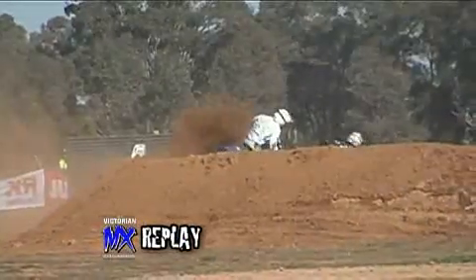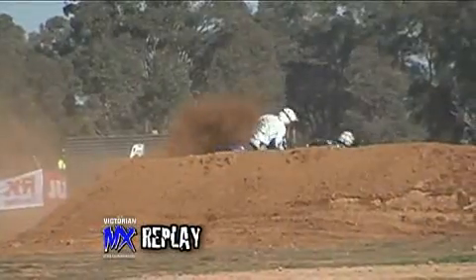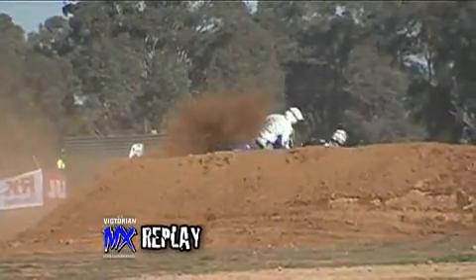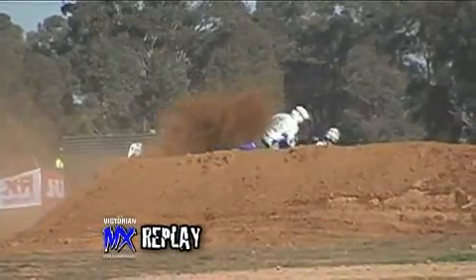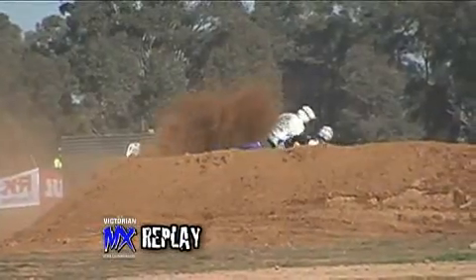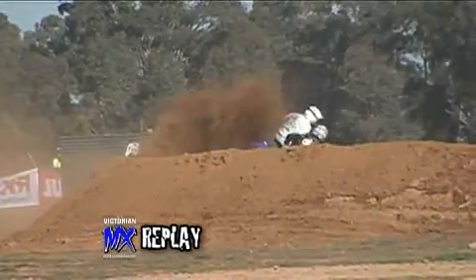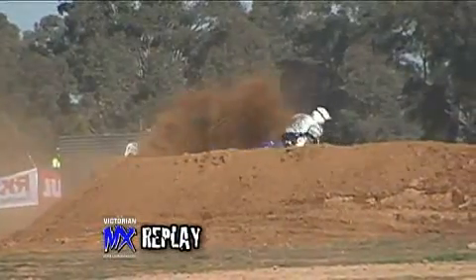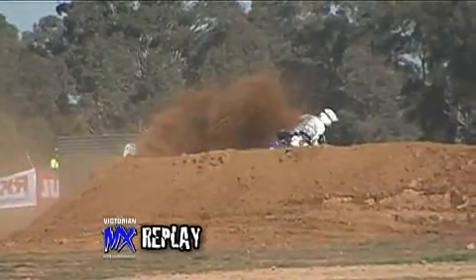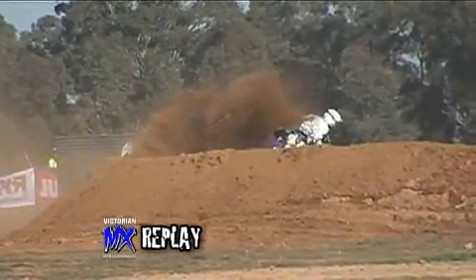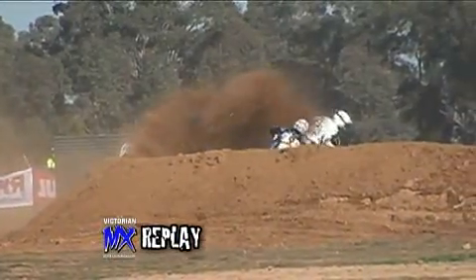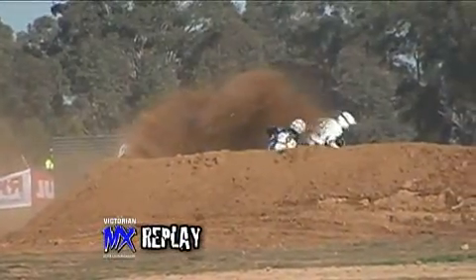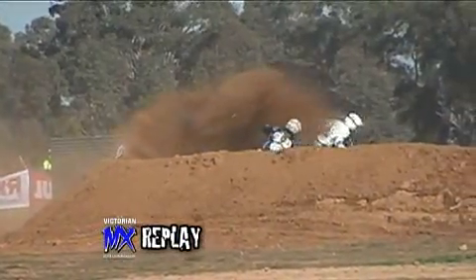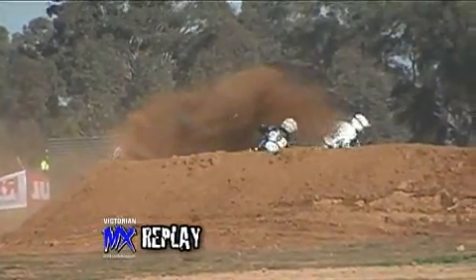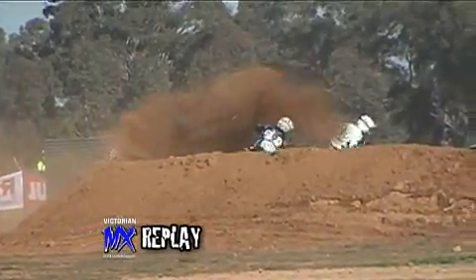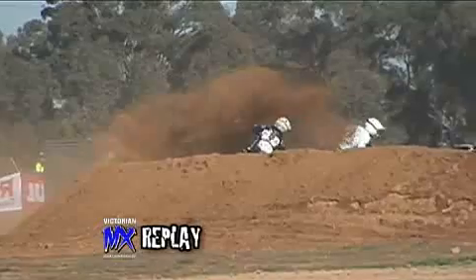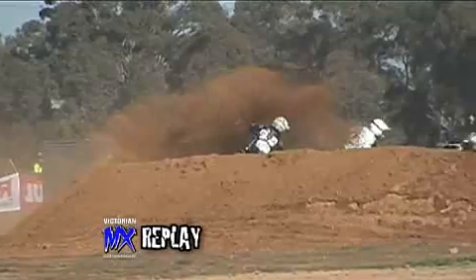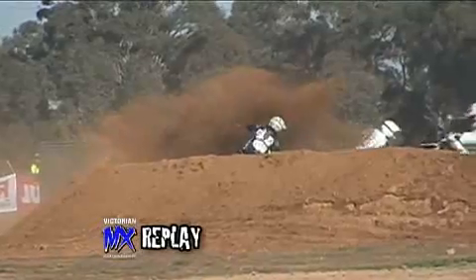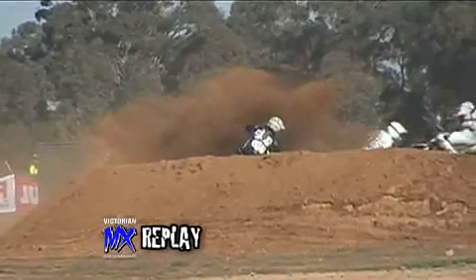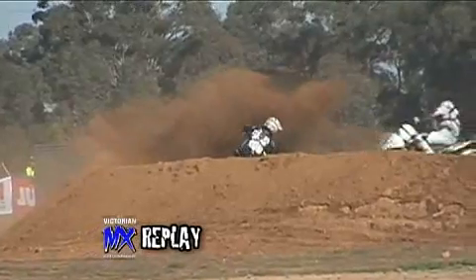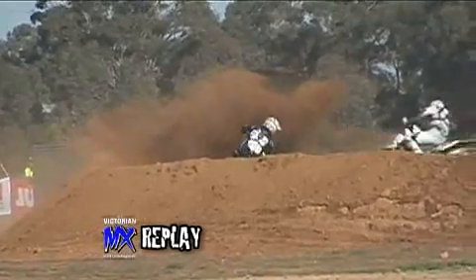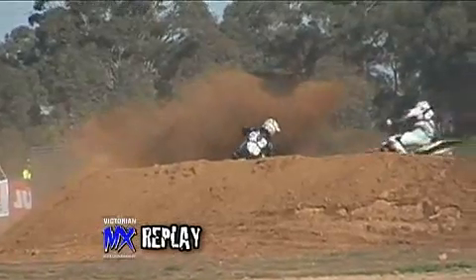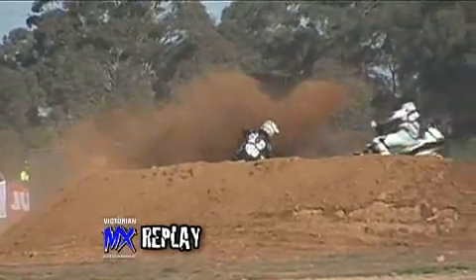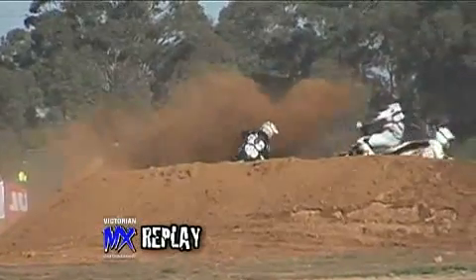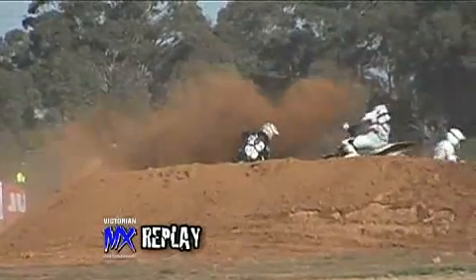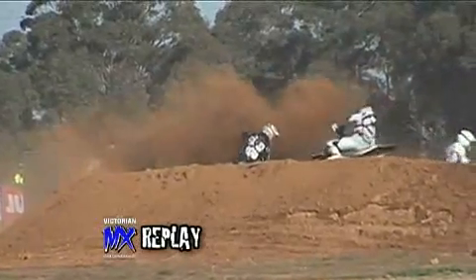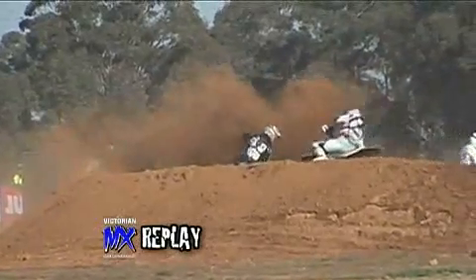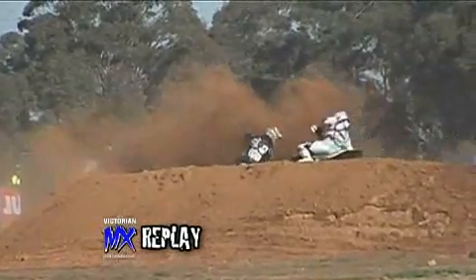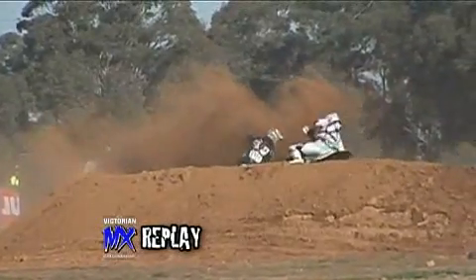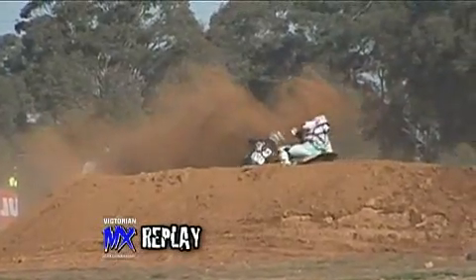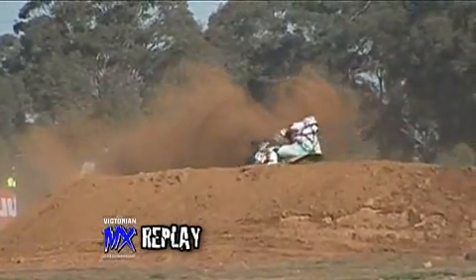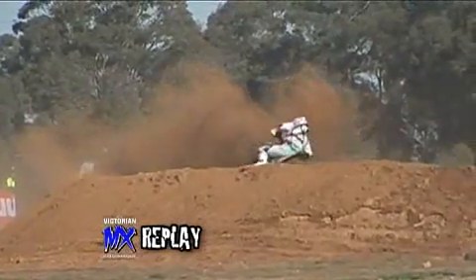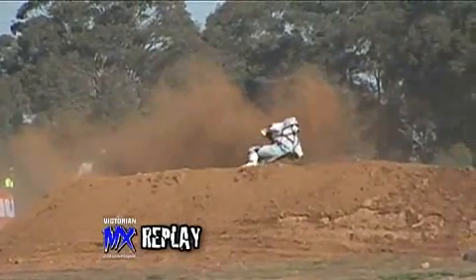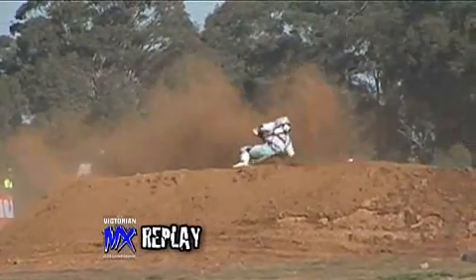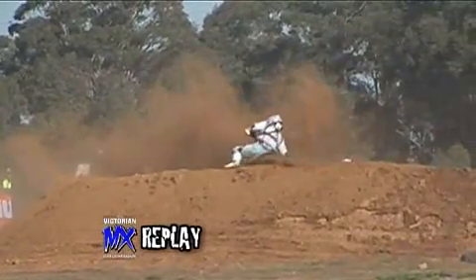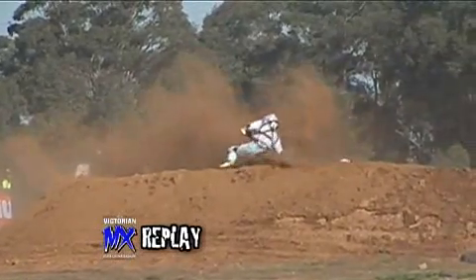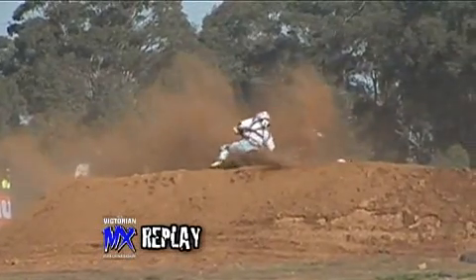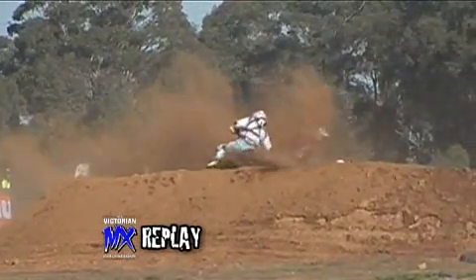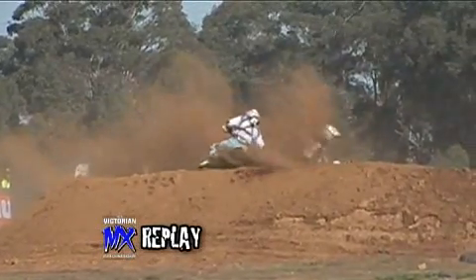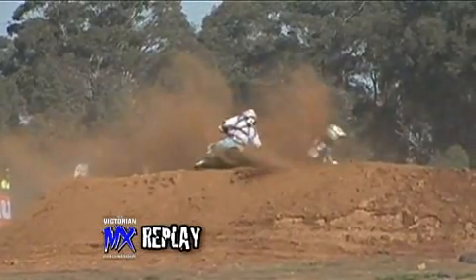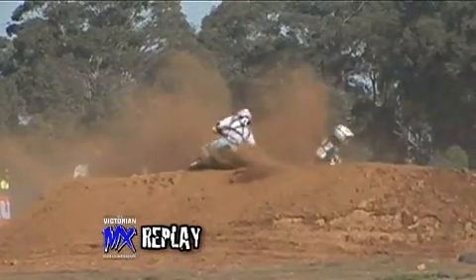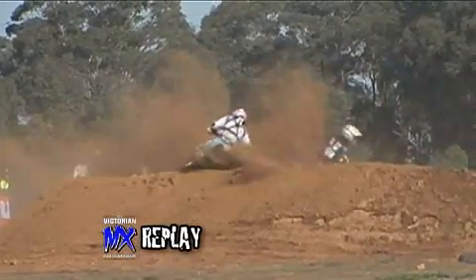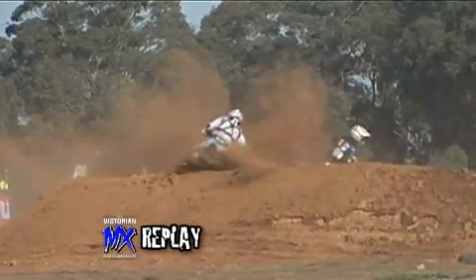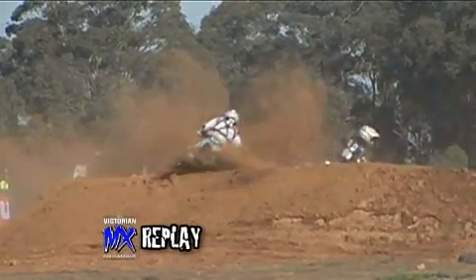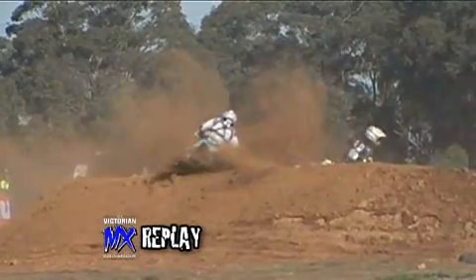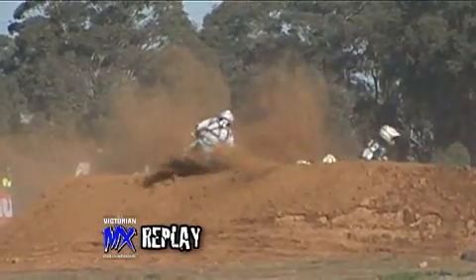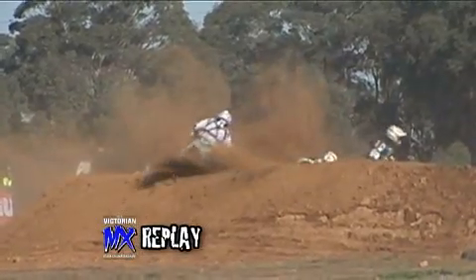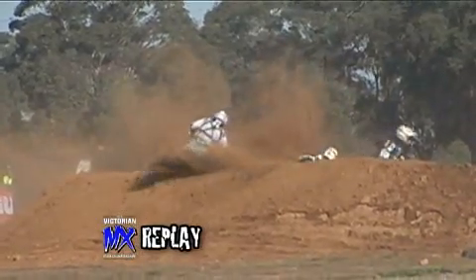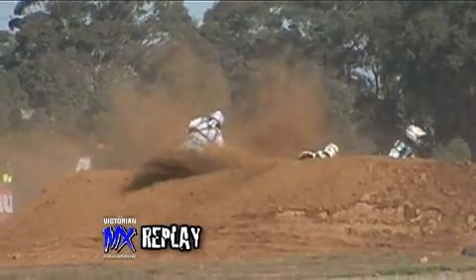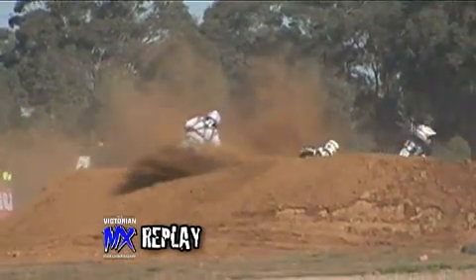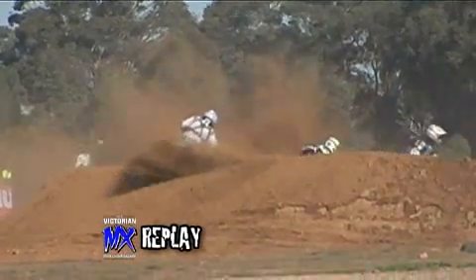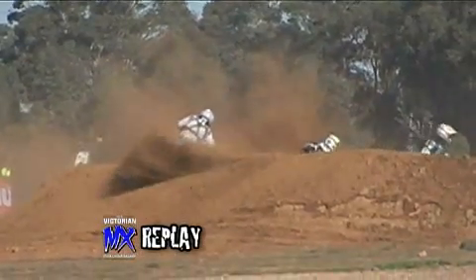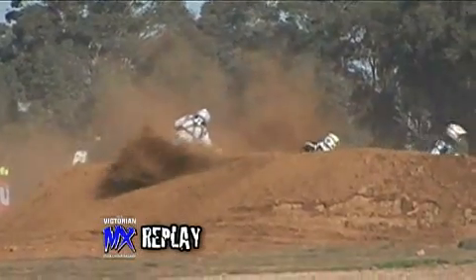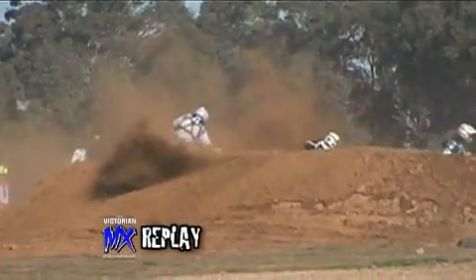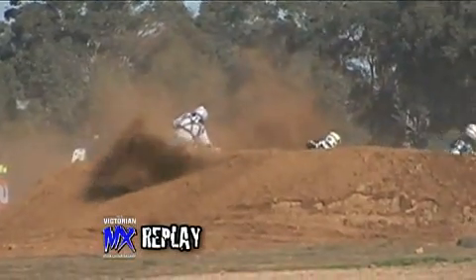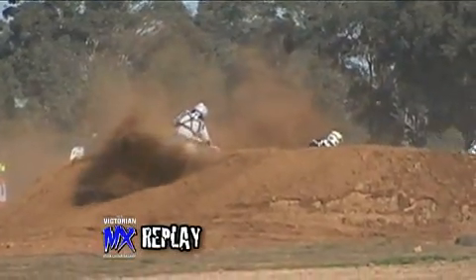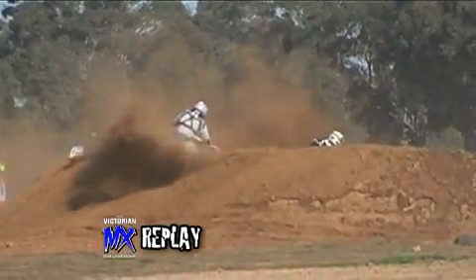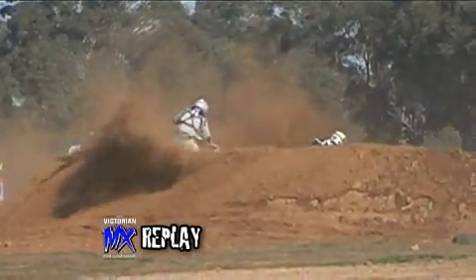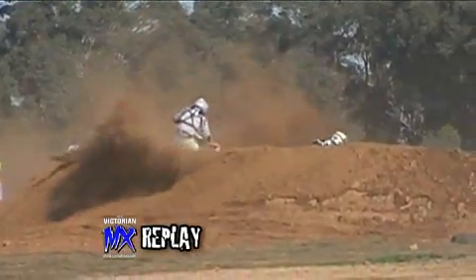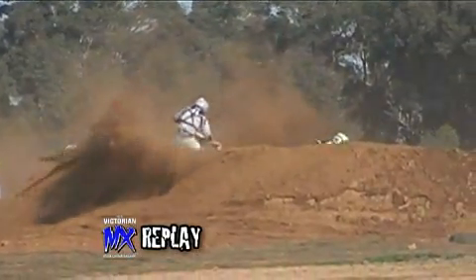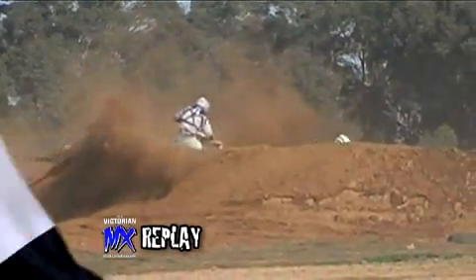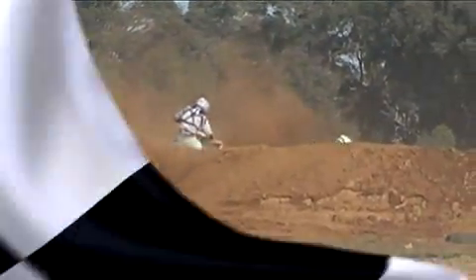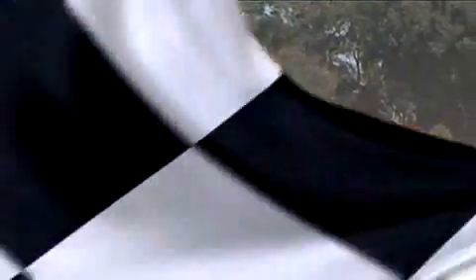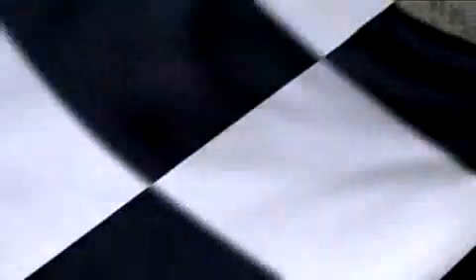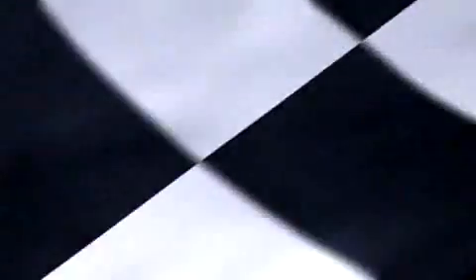Let's have a look at a replay there with one of the riders. Oh, he got filled in there — I think he might have to grab a tear-off after that corner.